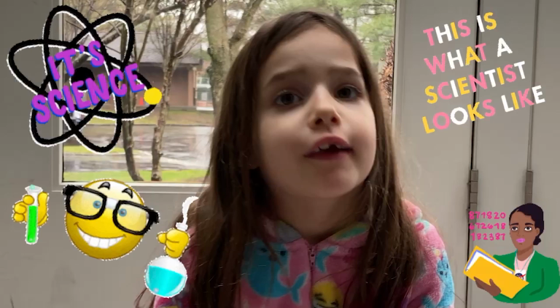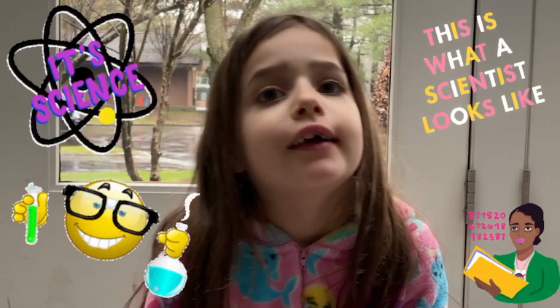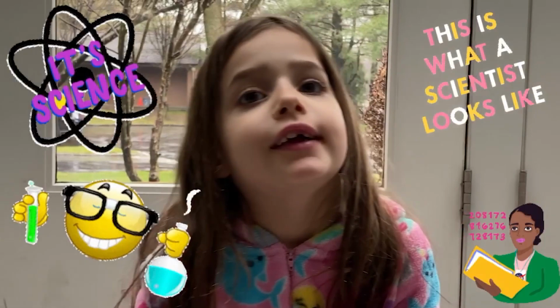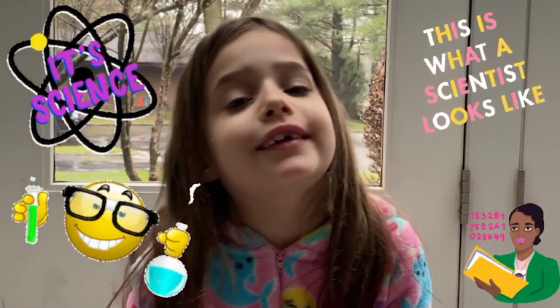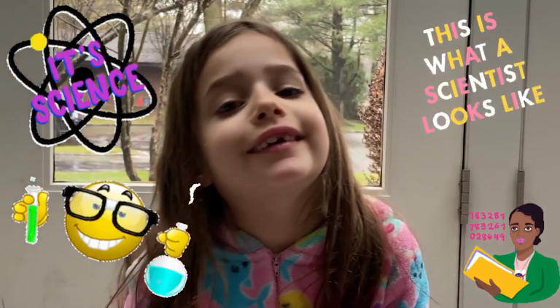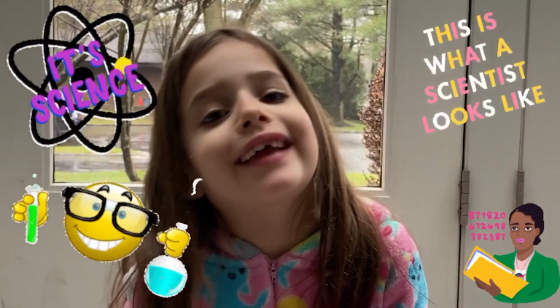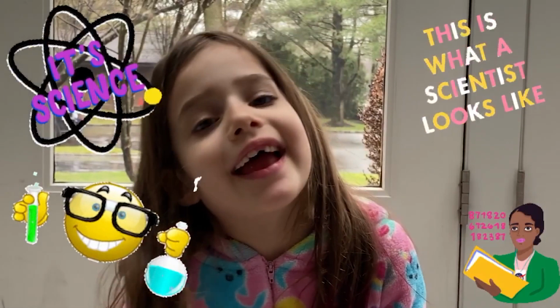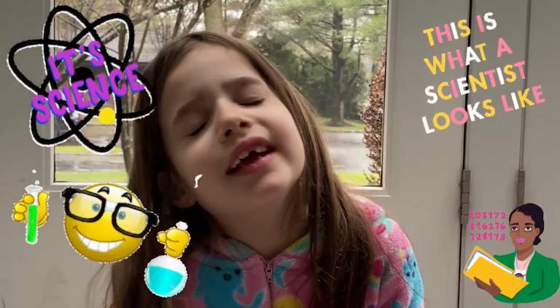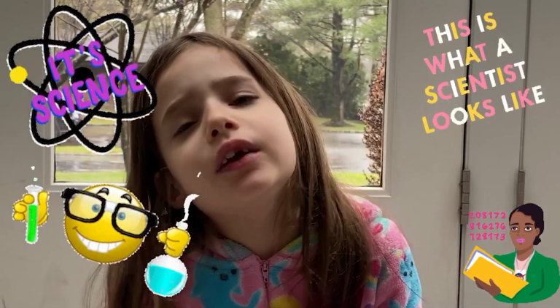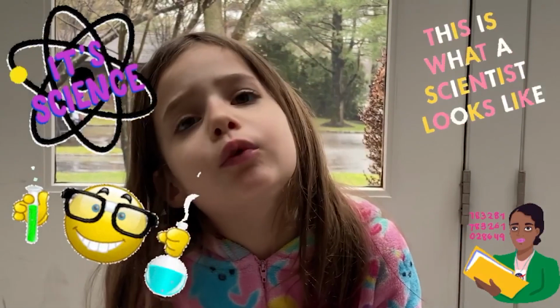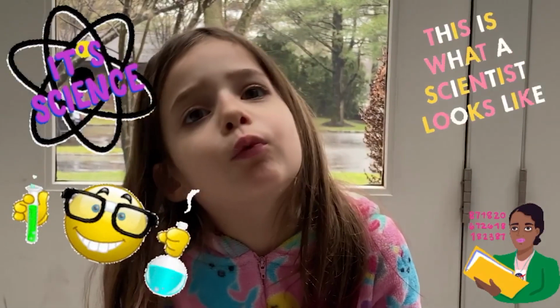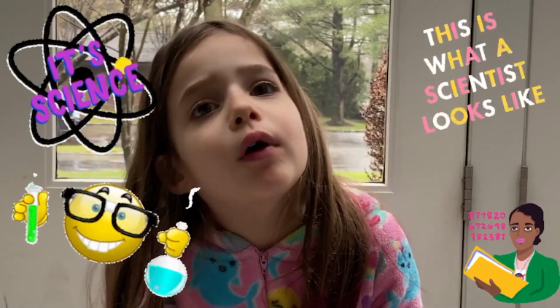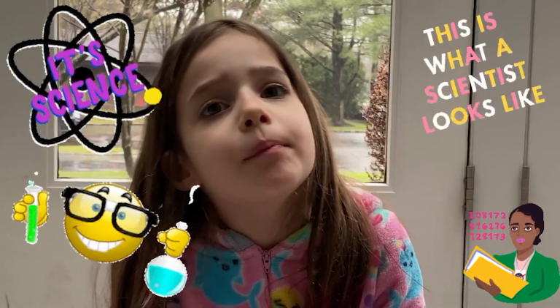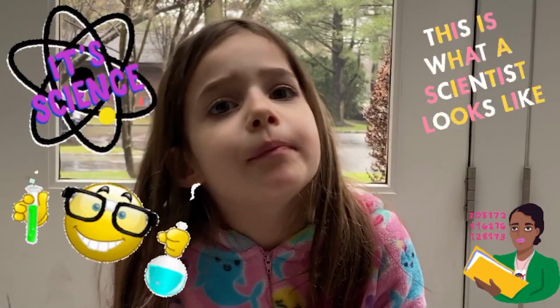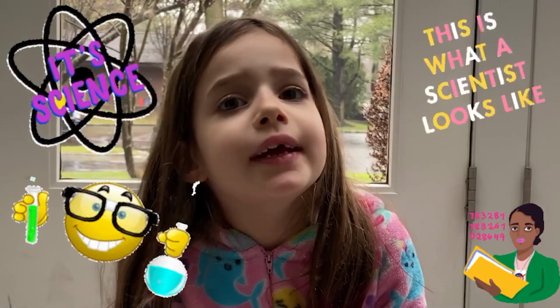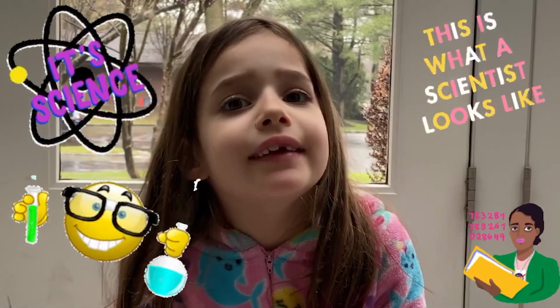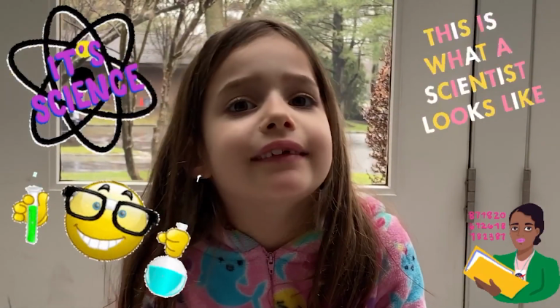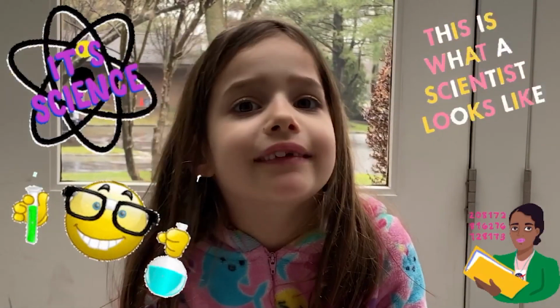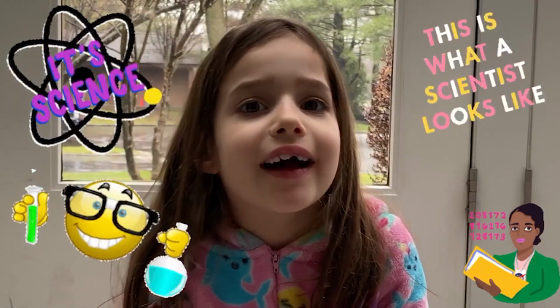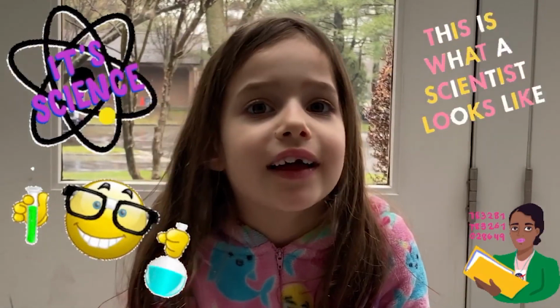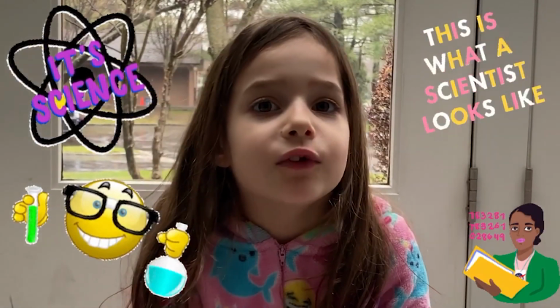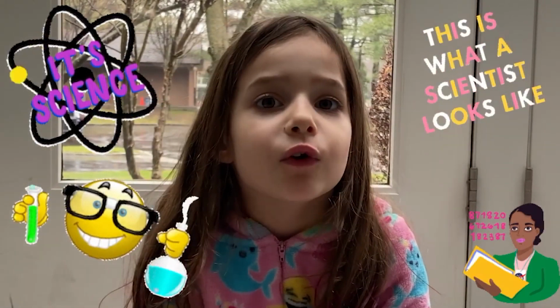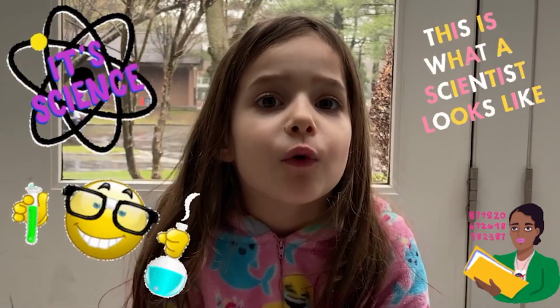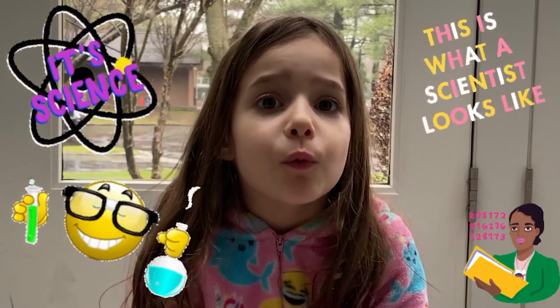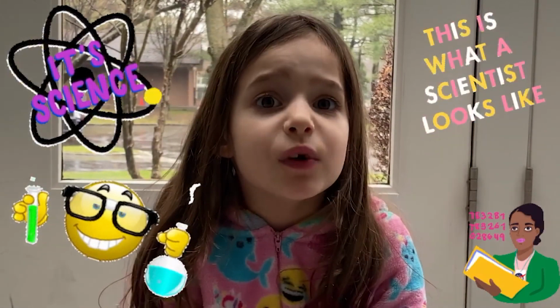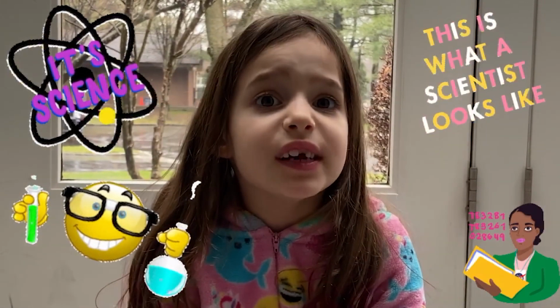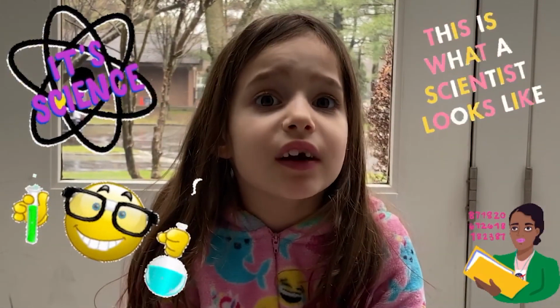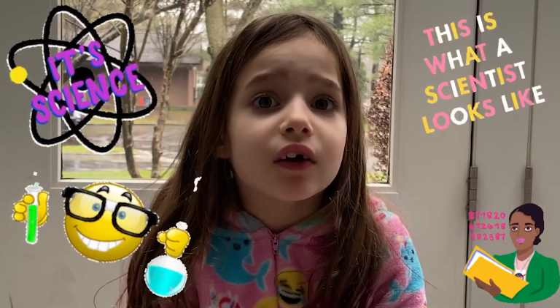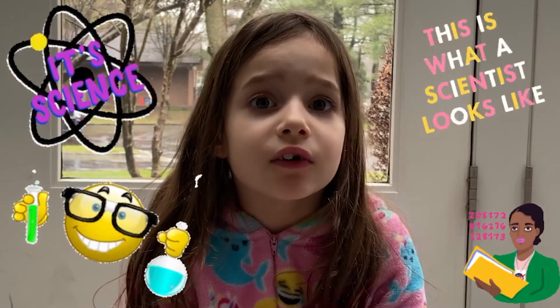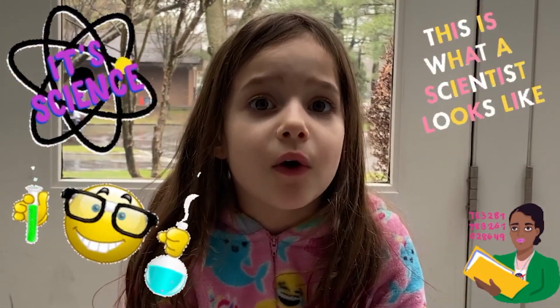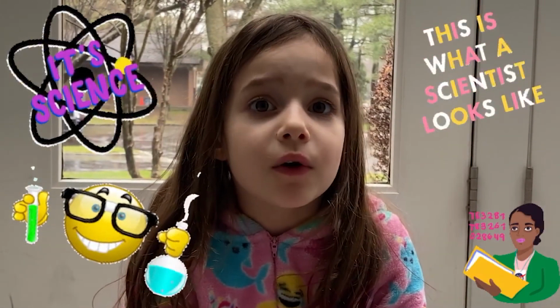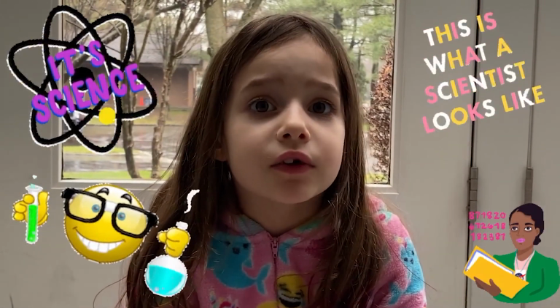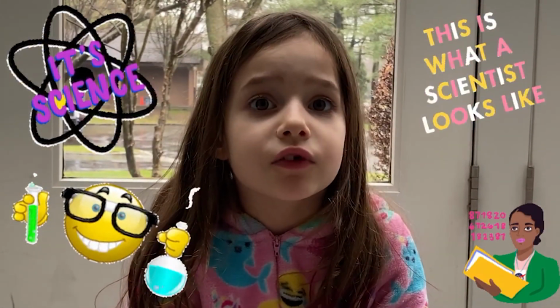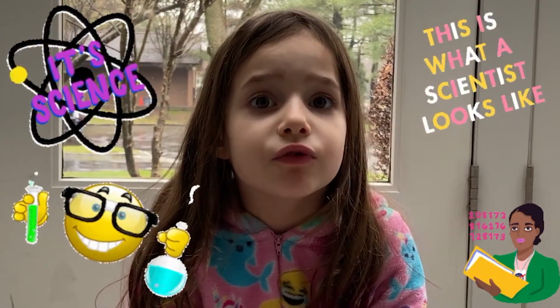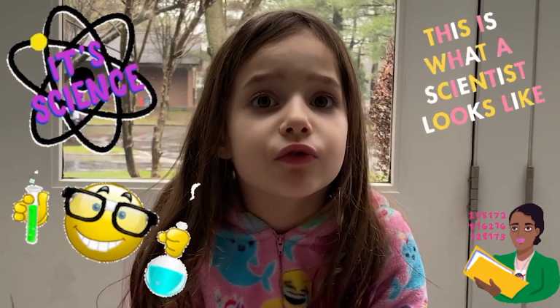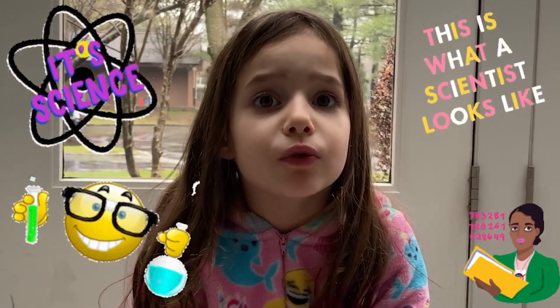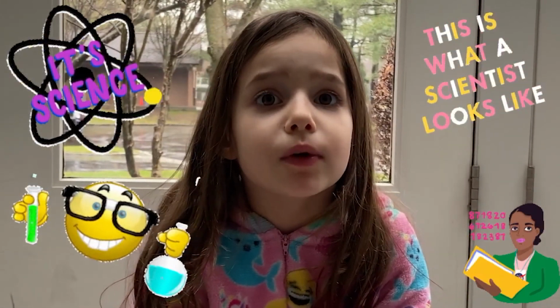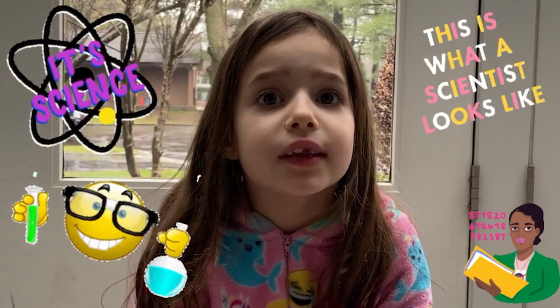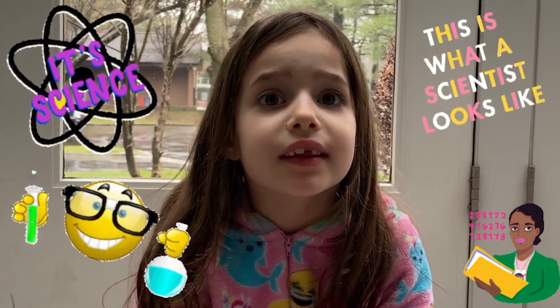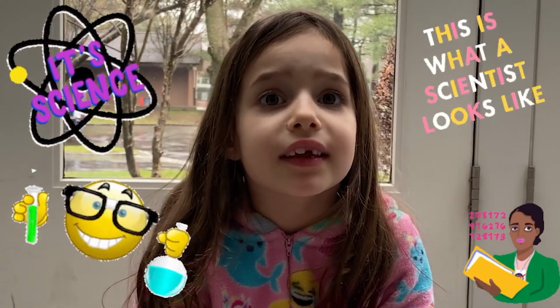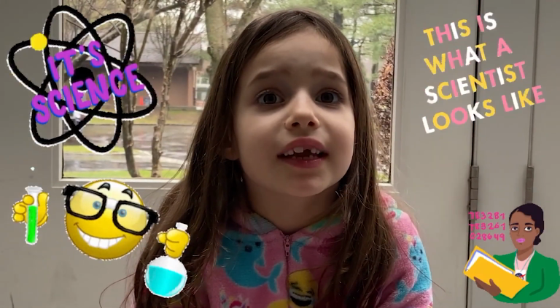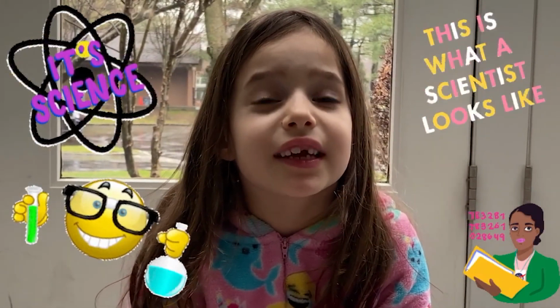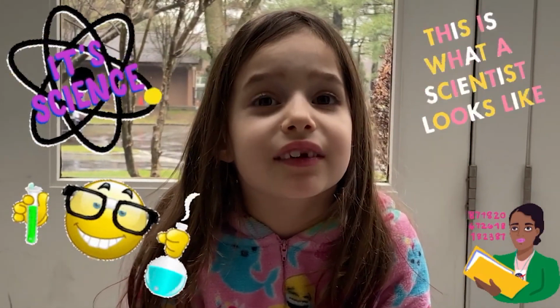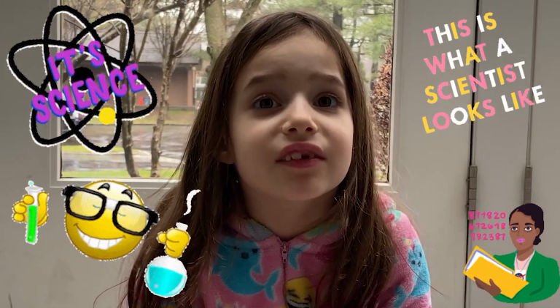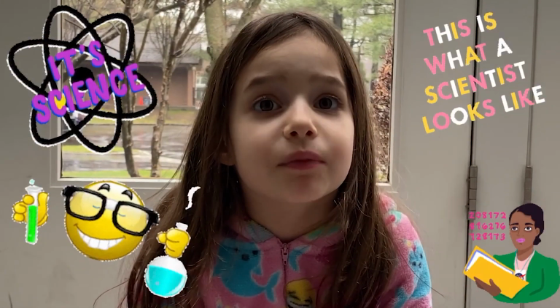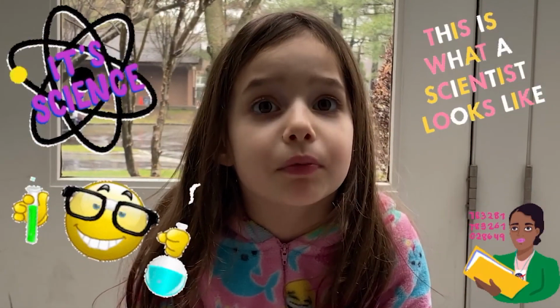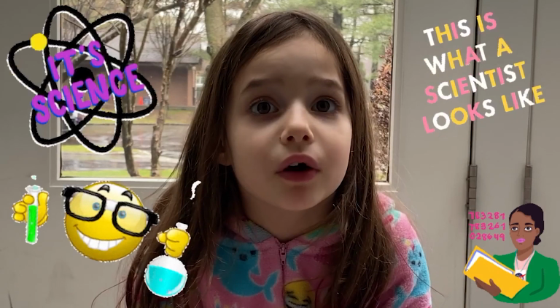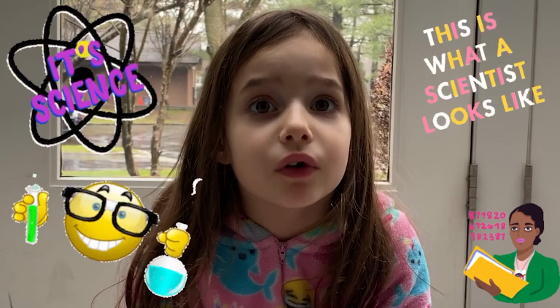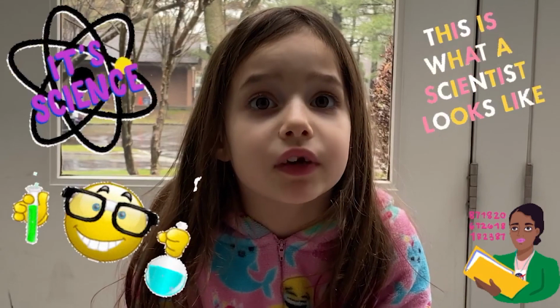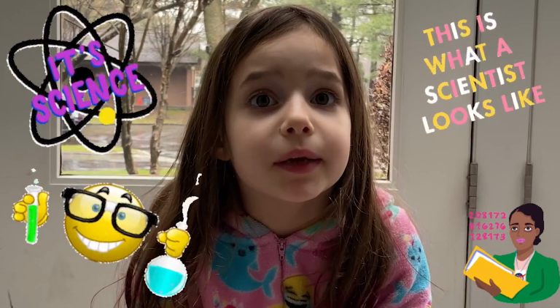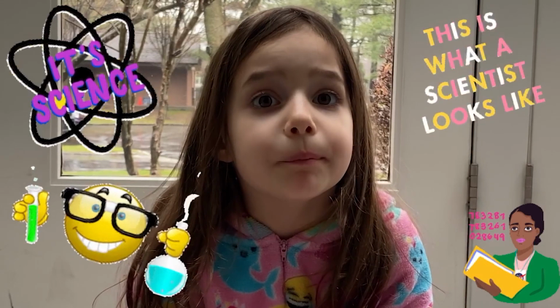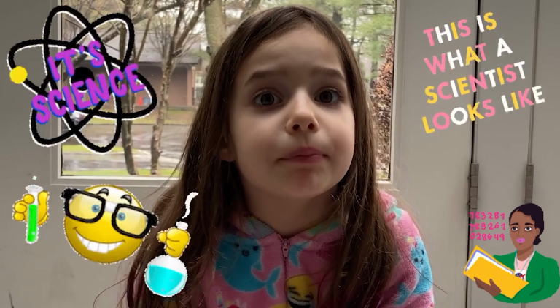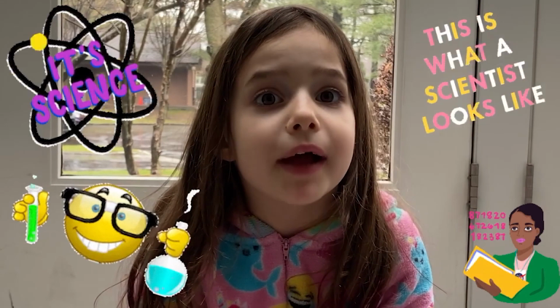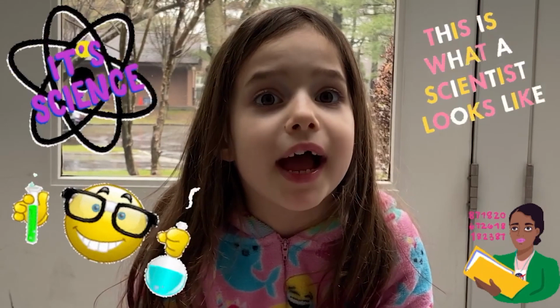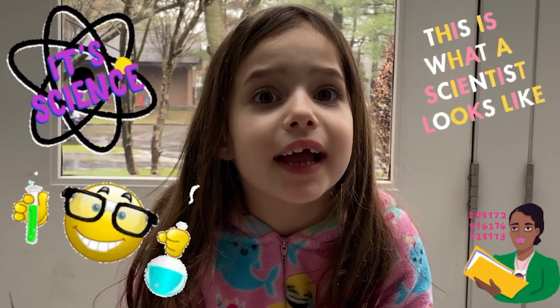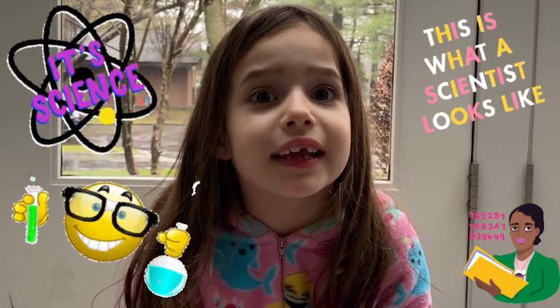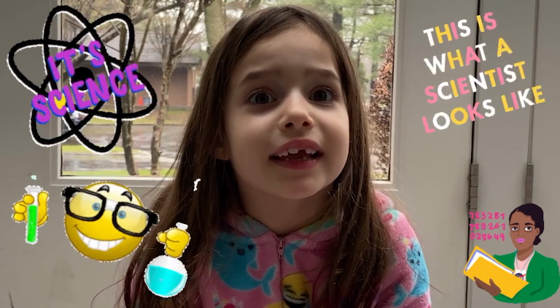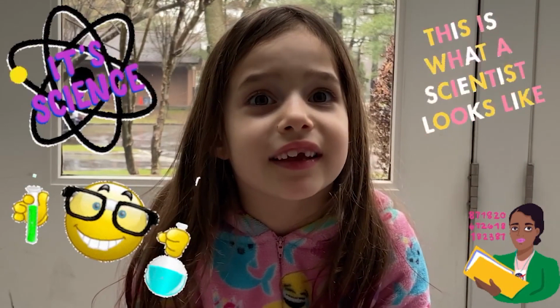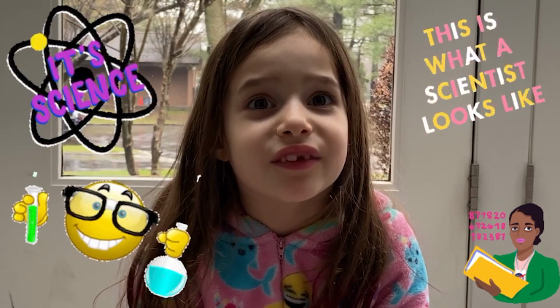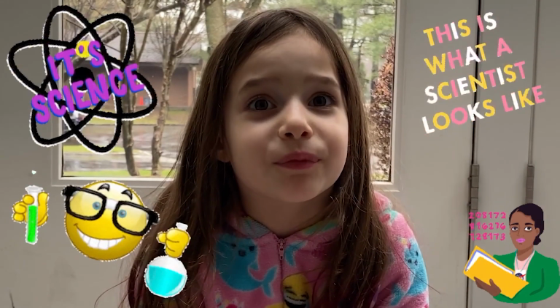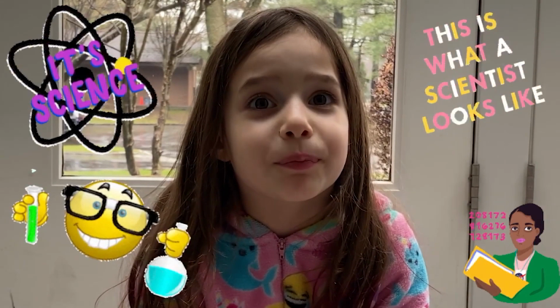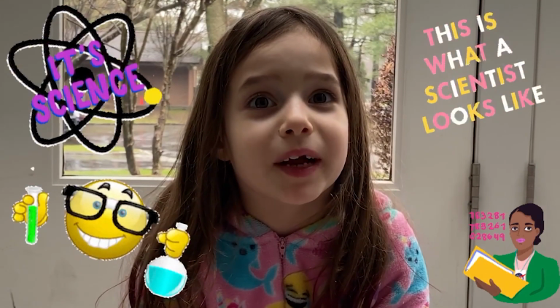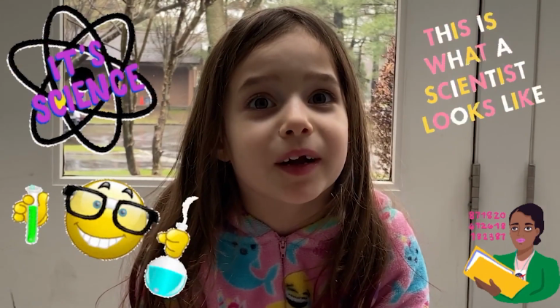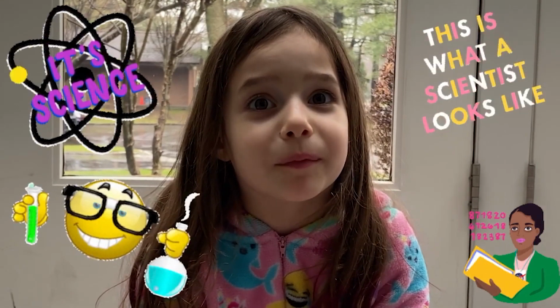Today in One Minute Science, we are going to do an exploding bag experiment.